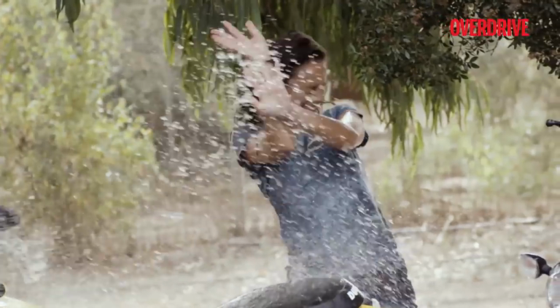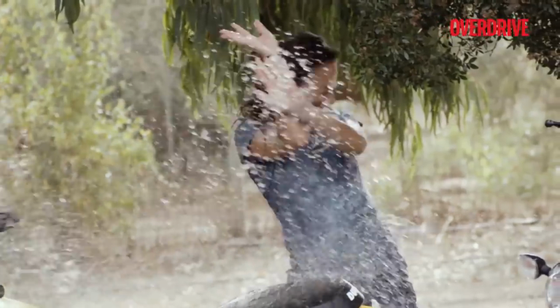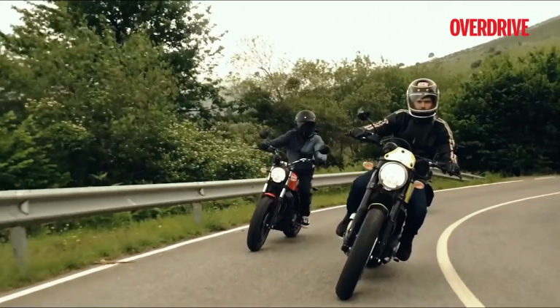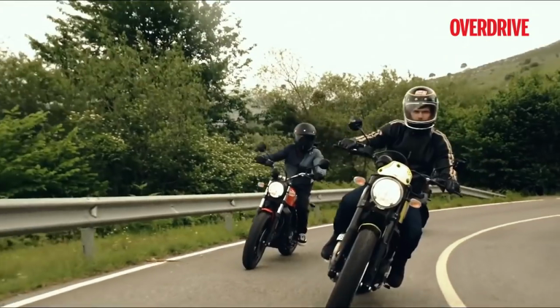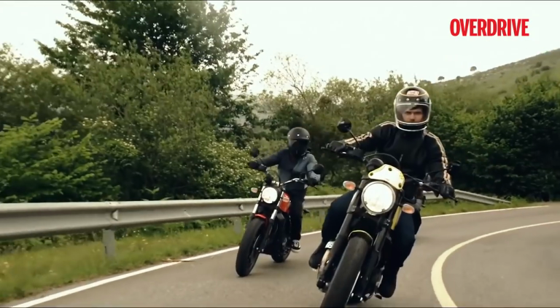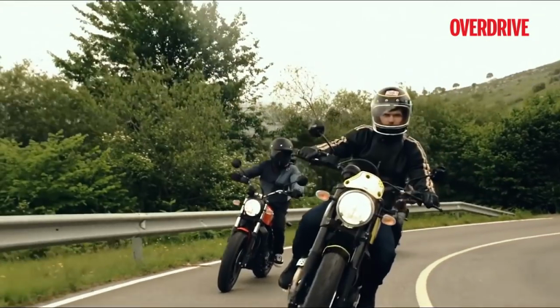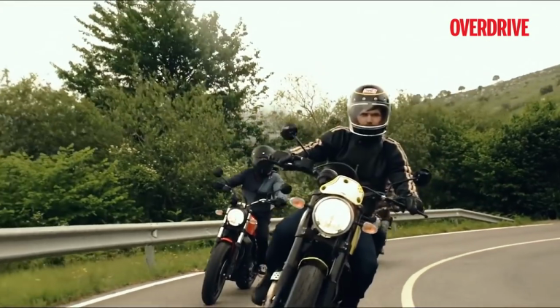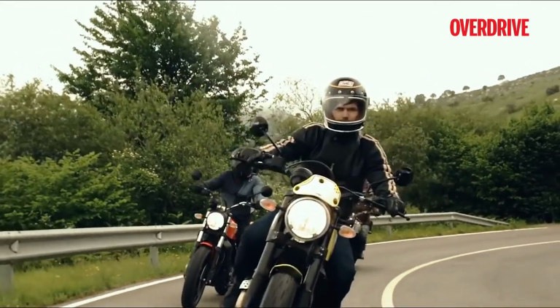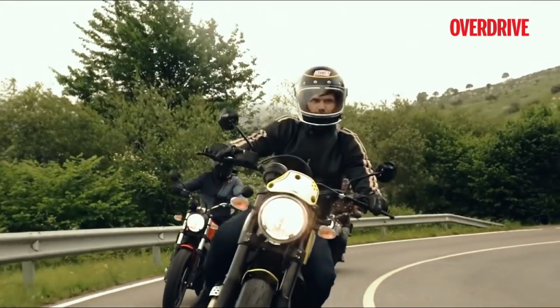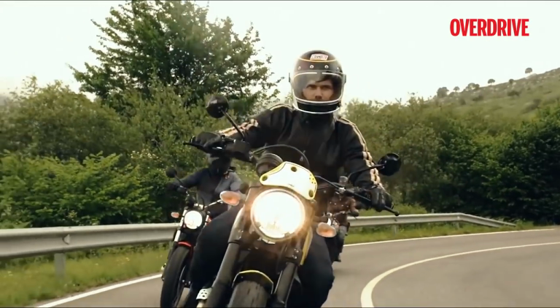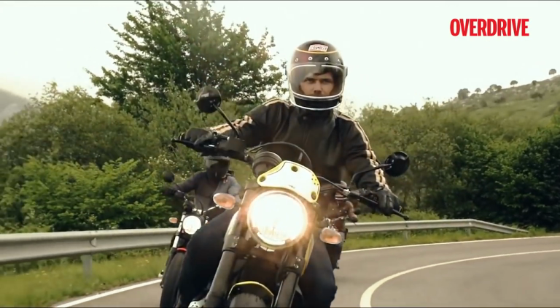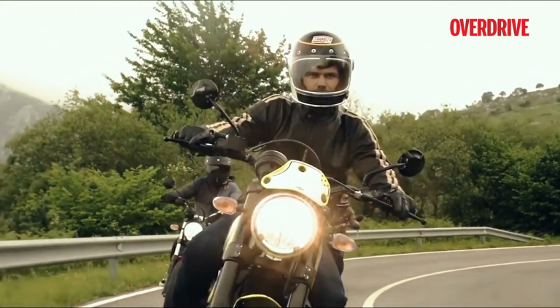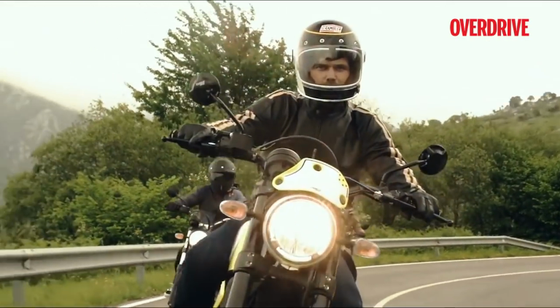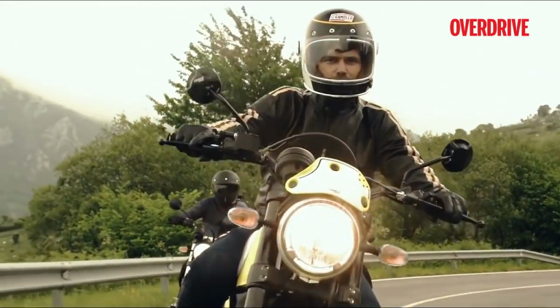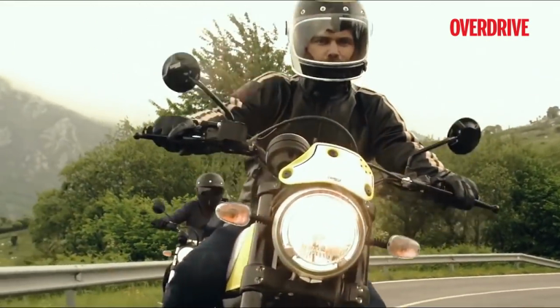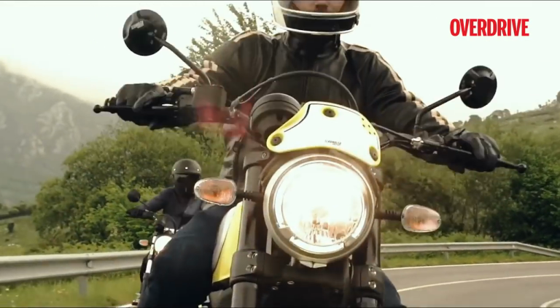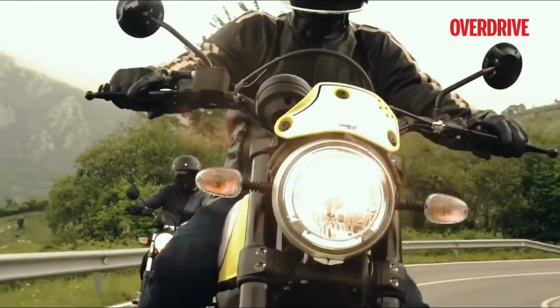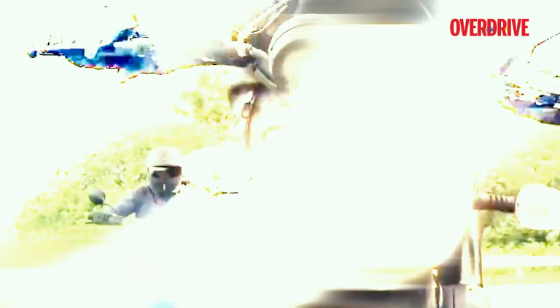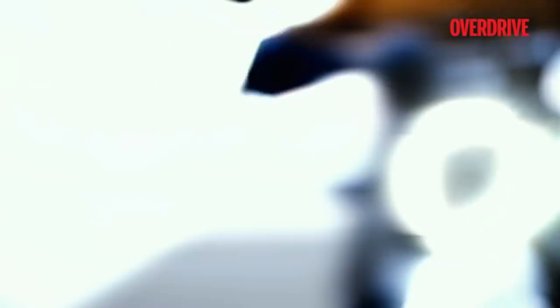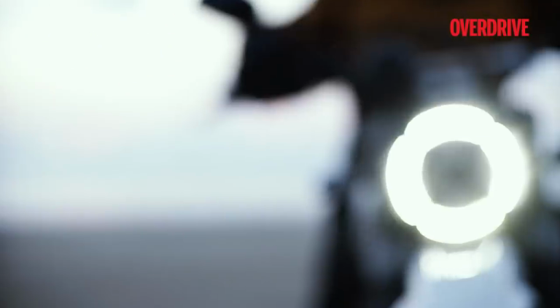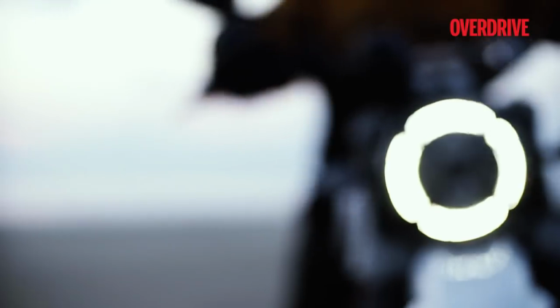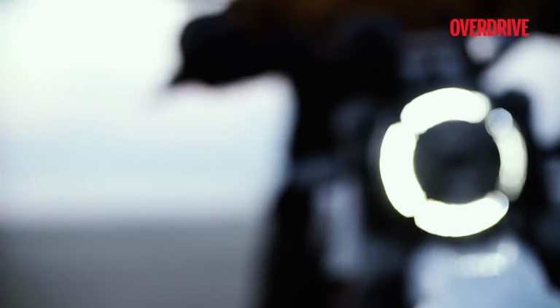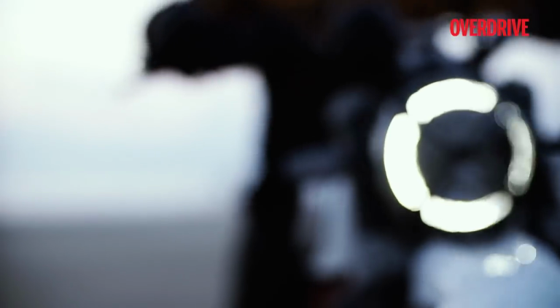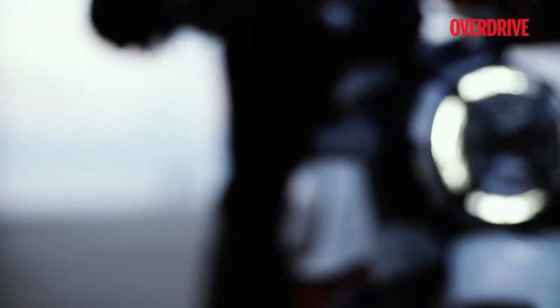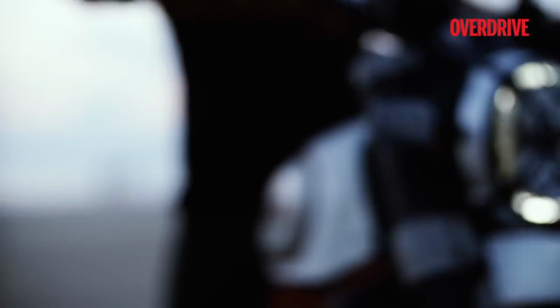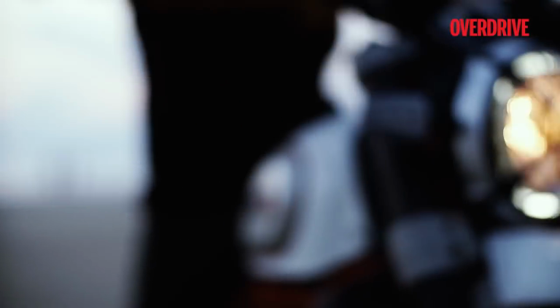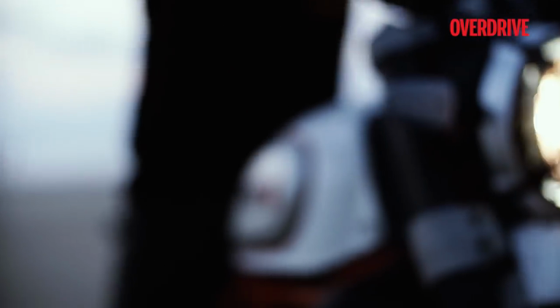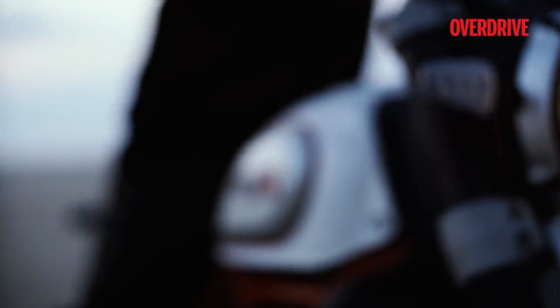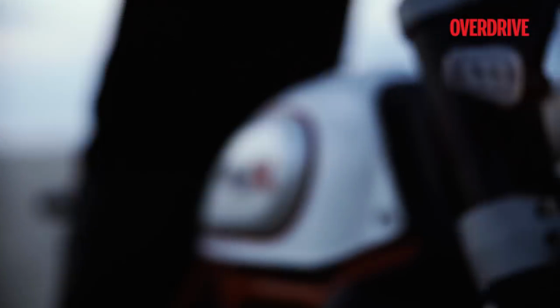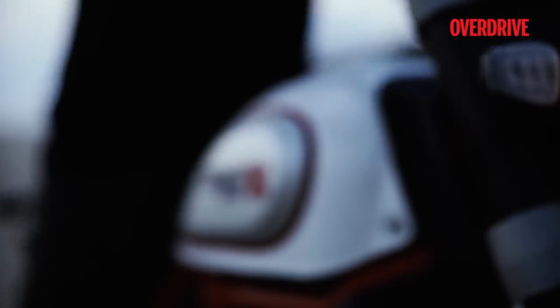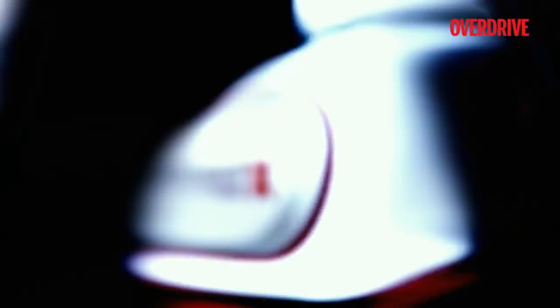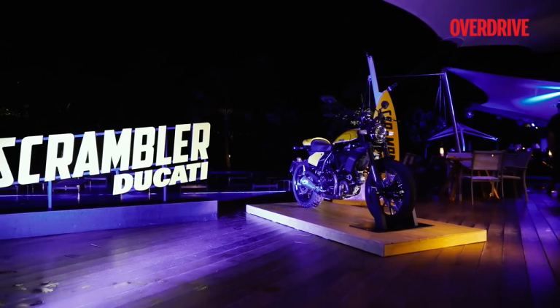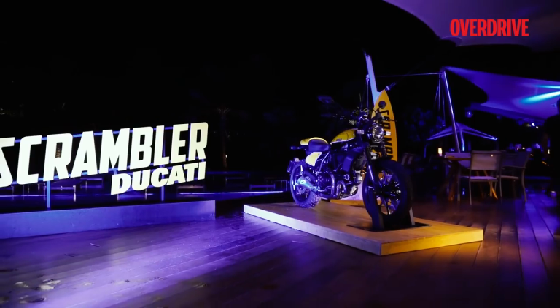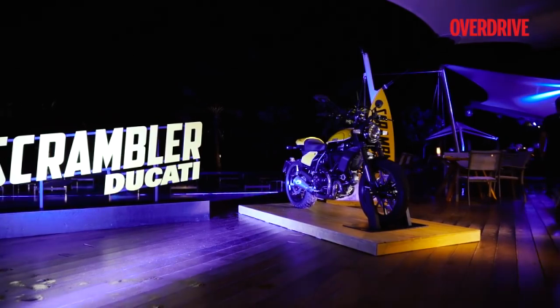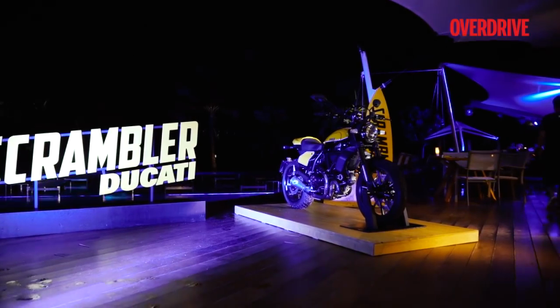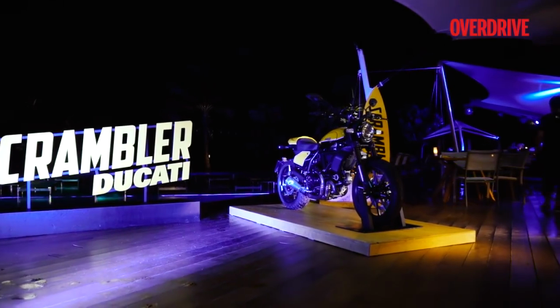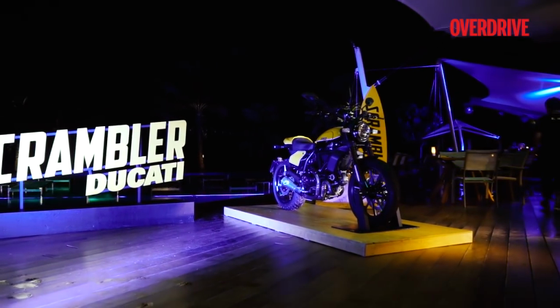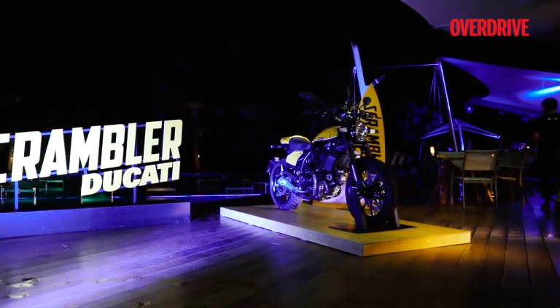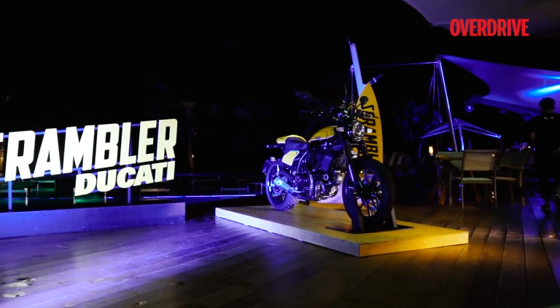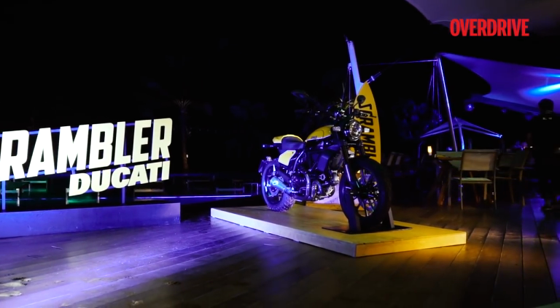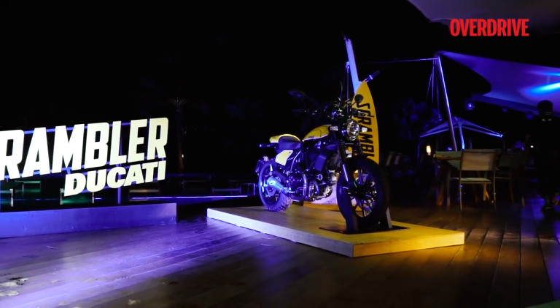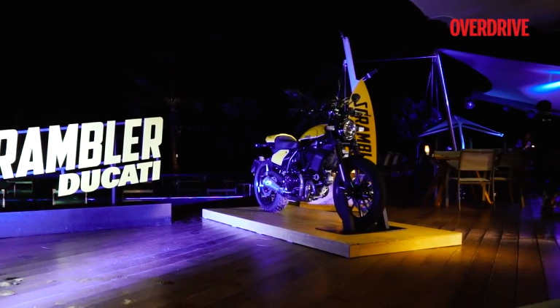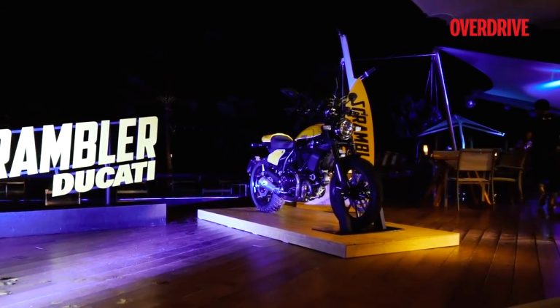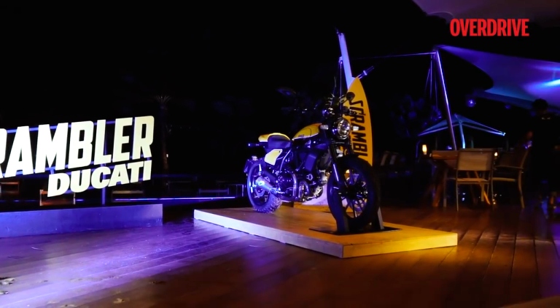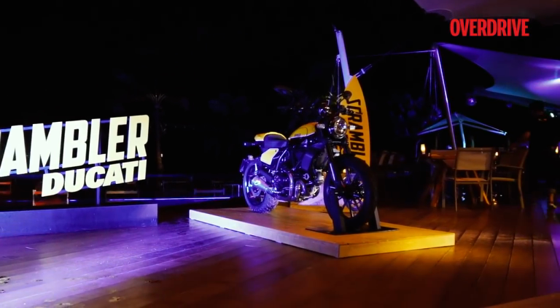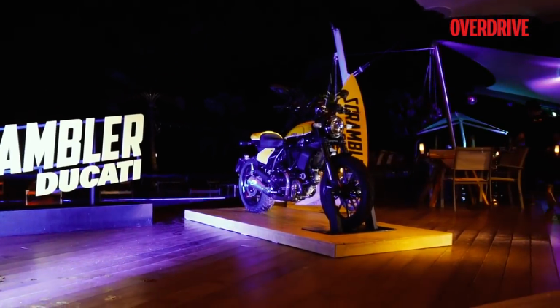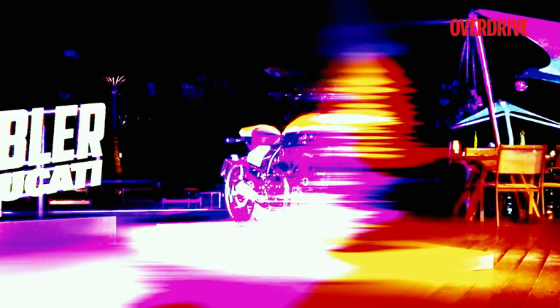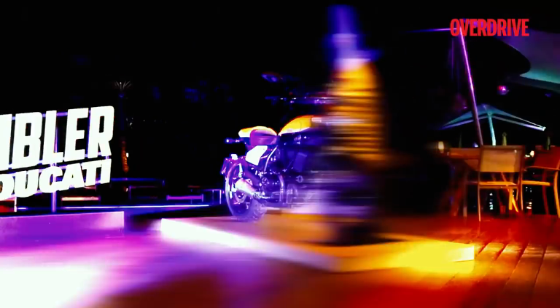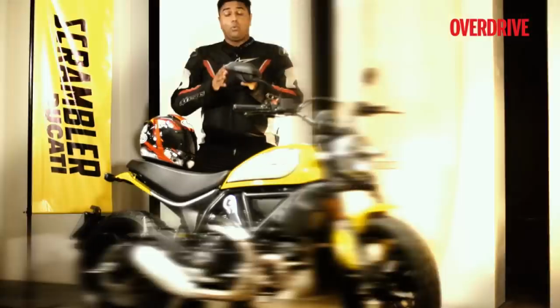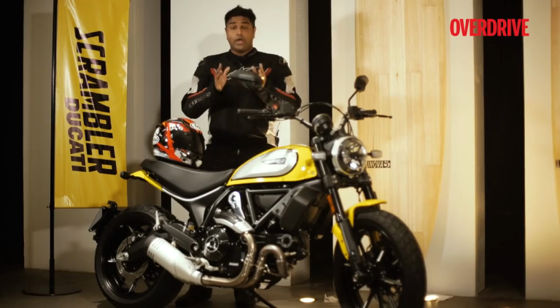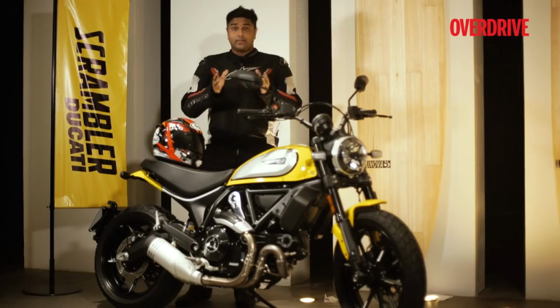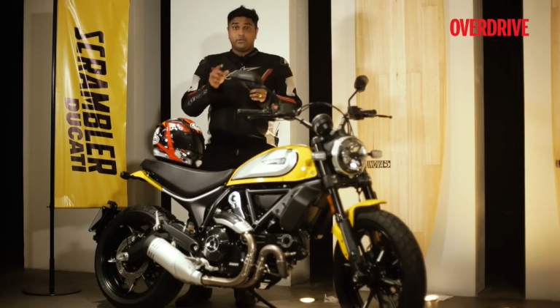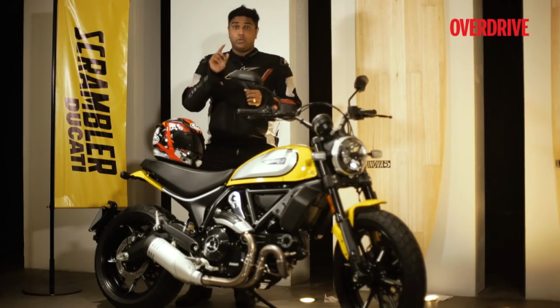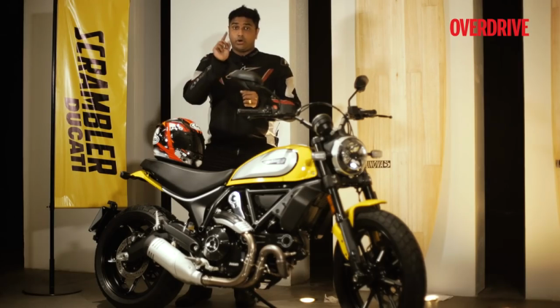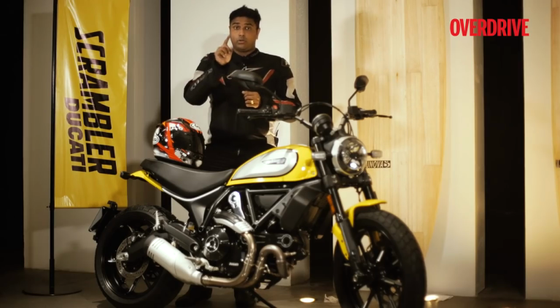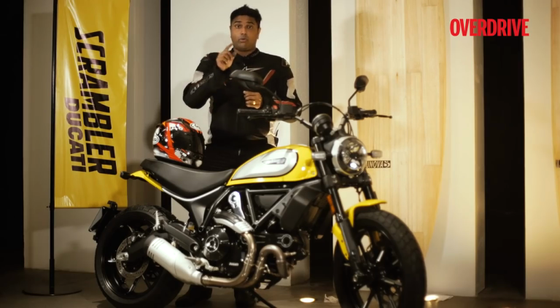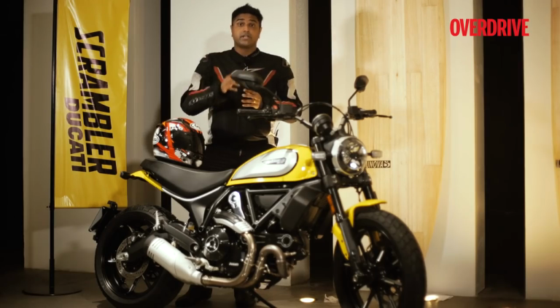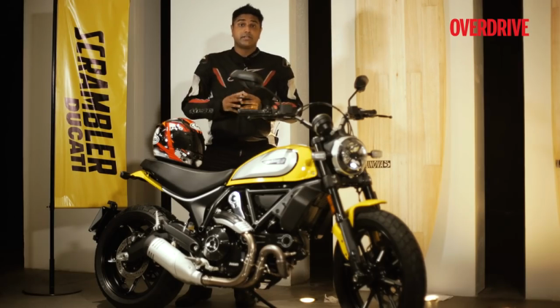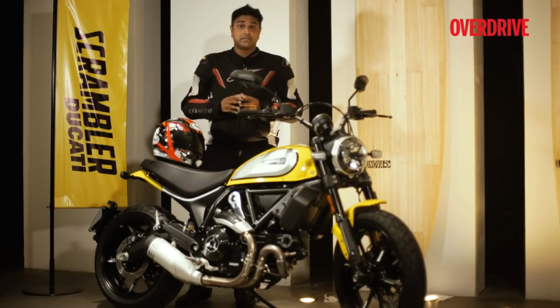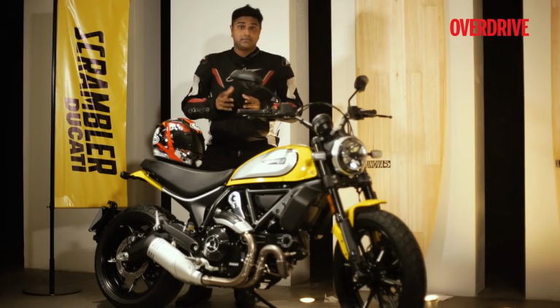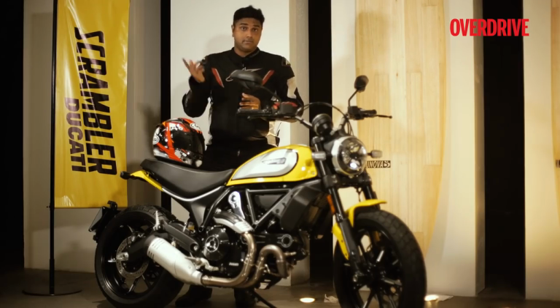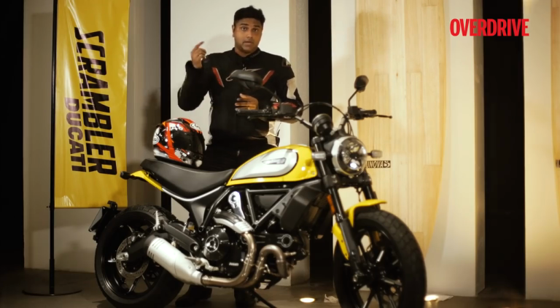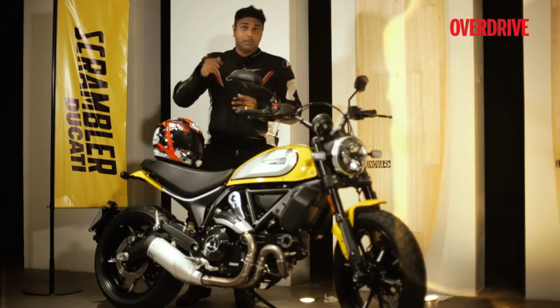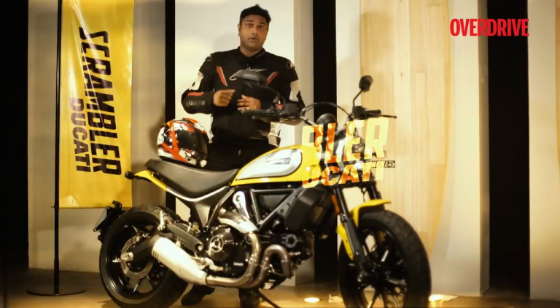What you see in front of you now is the 2019 version of the Scrambler that boasts significant updates. Want to know what it is? Come along.